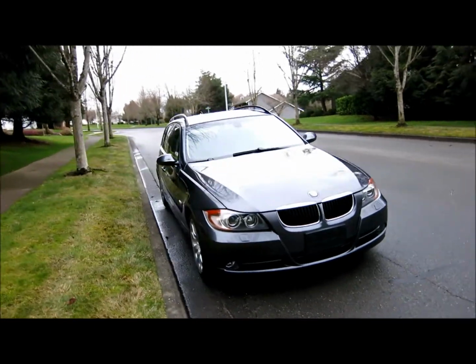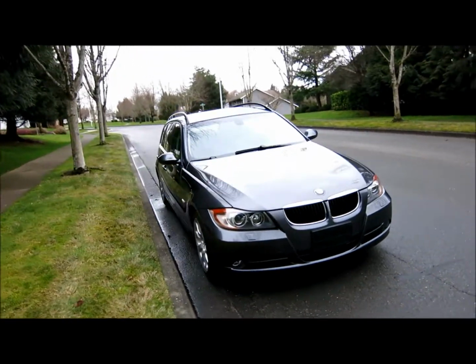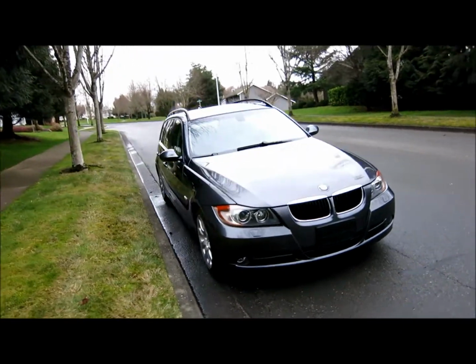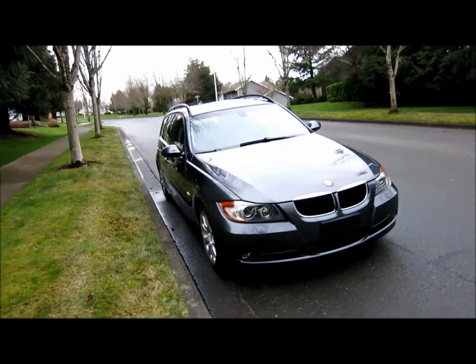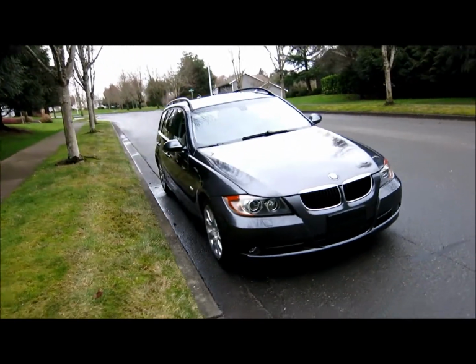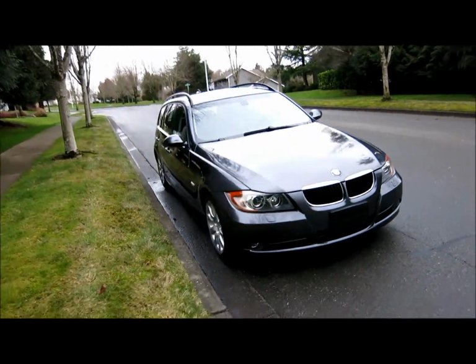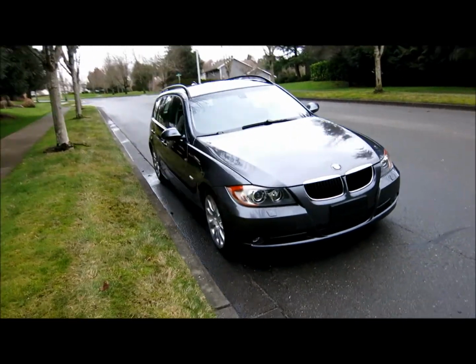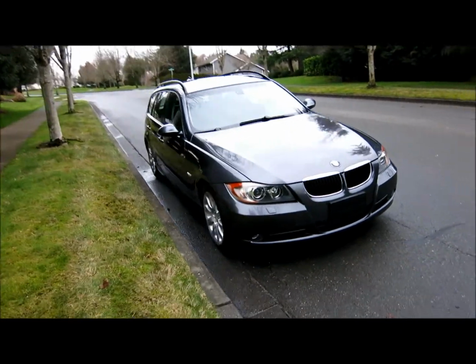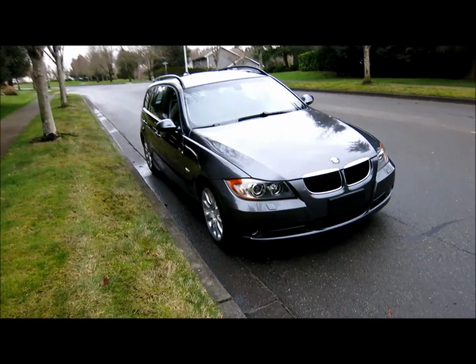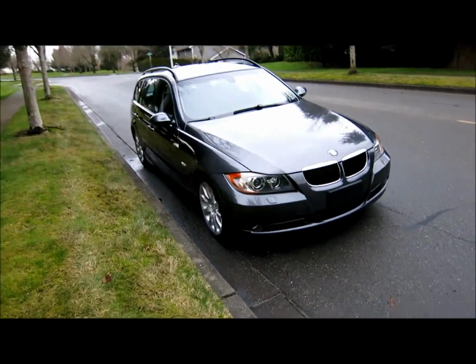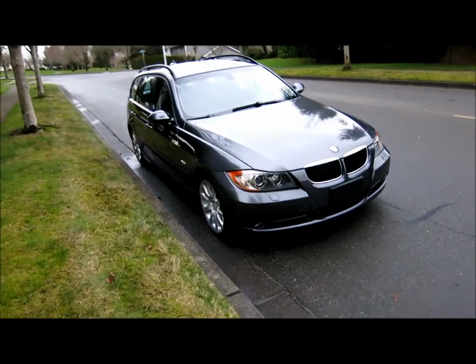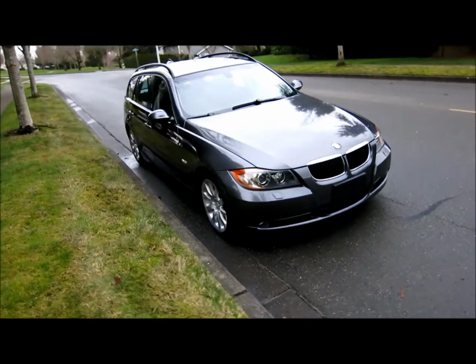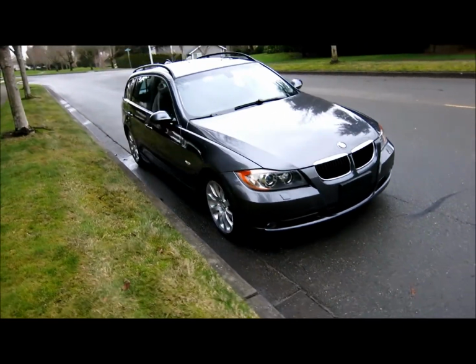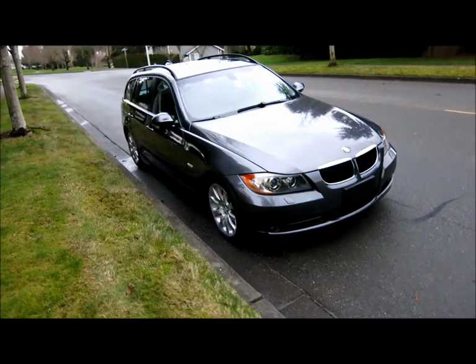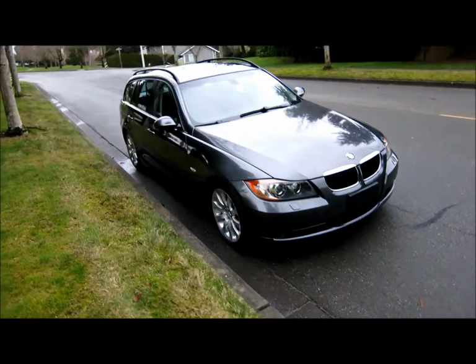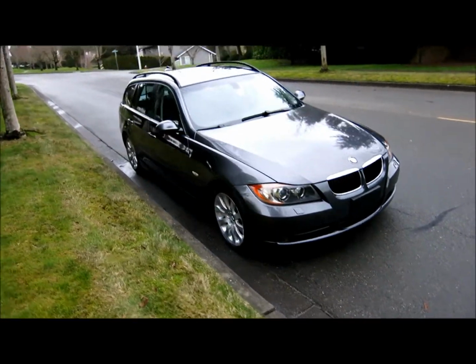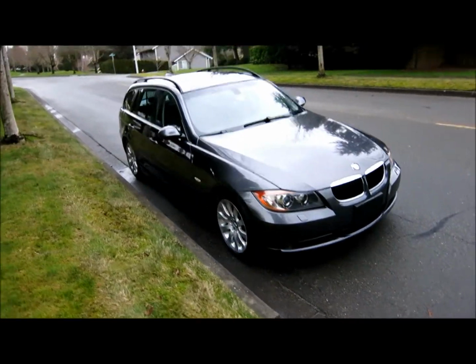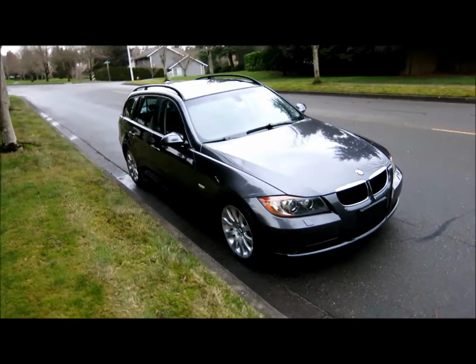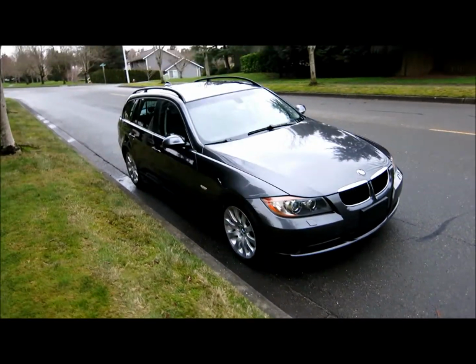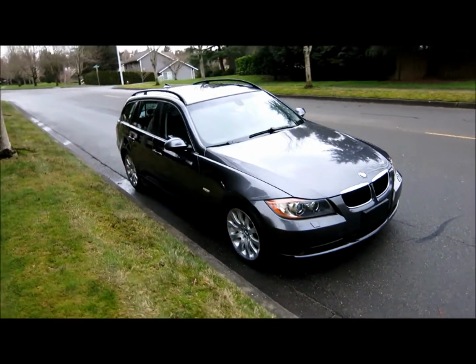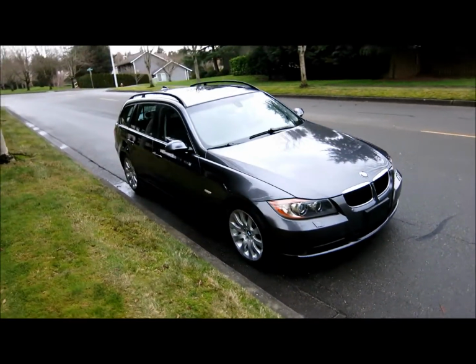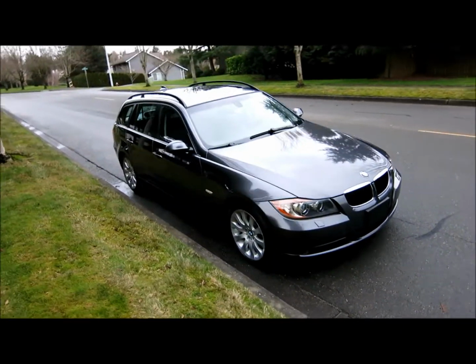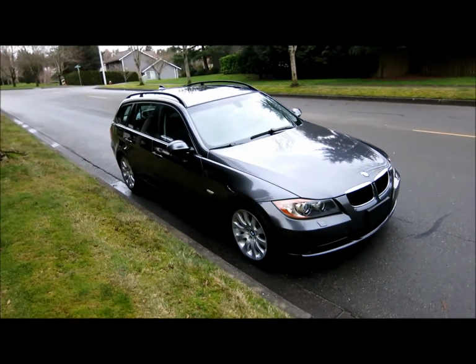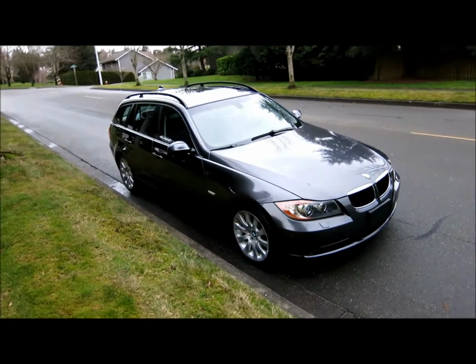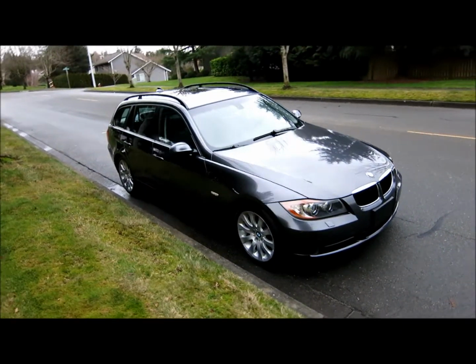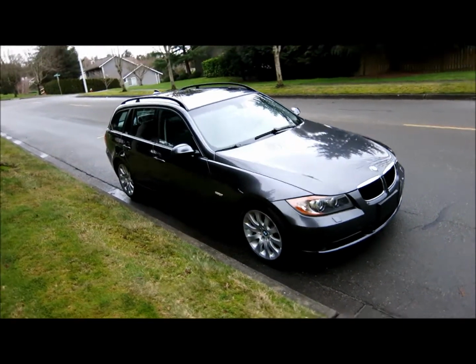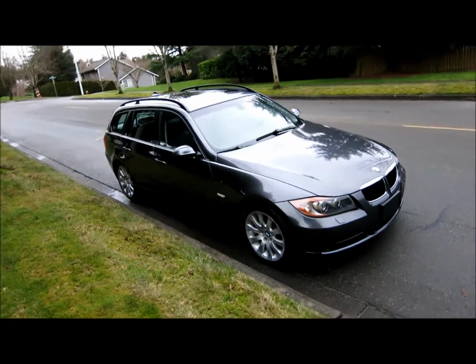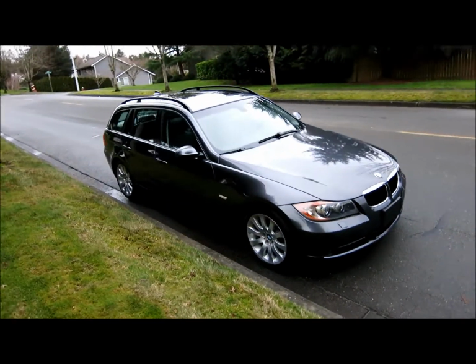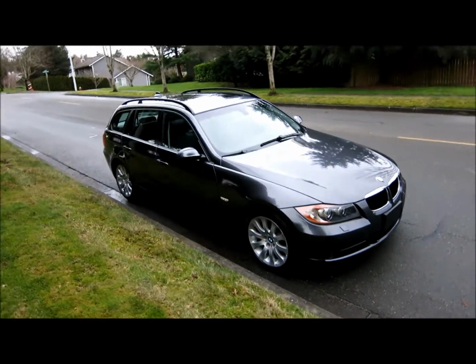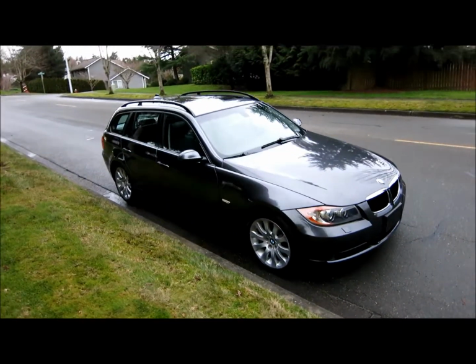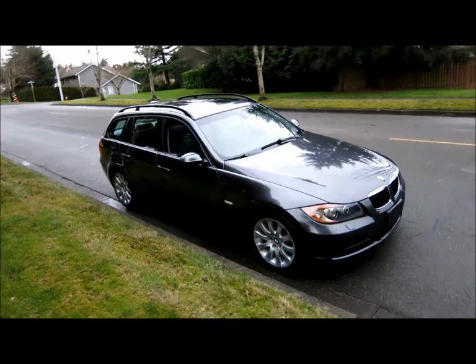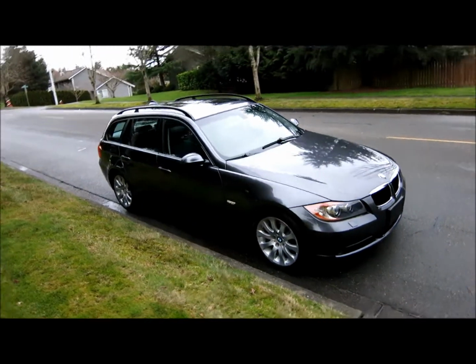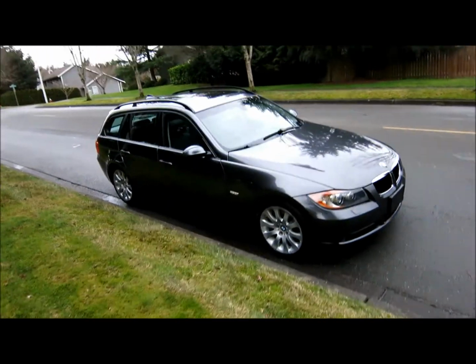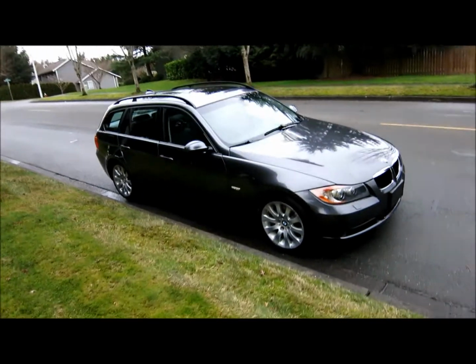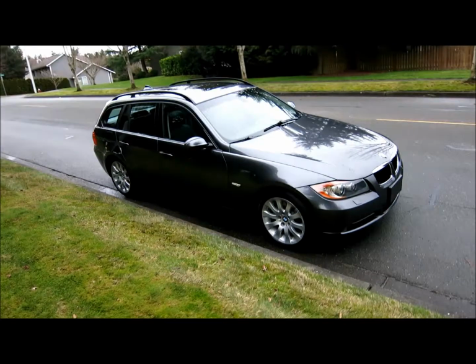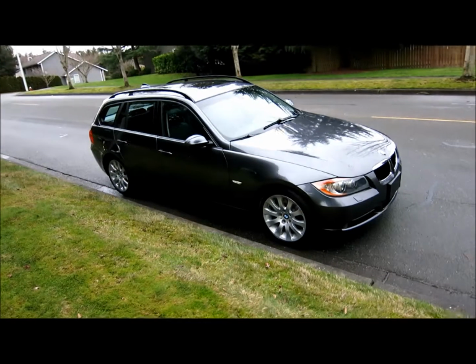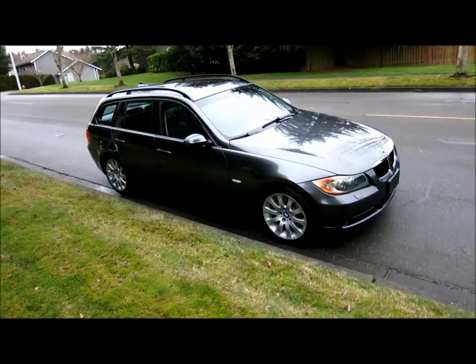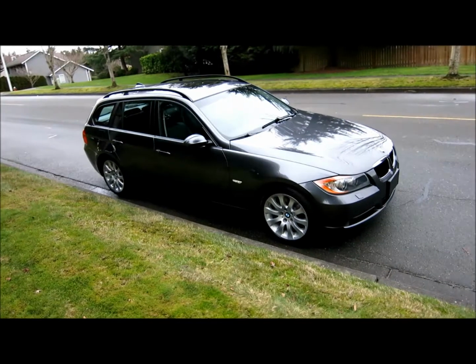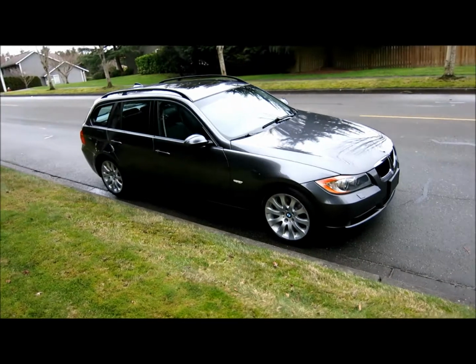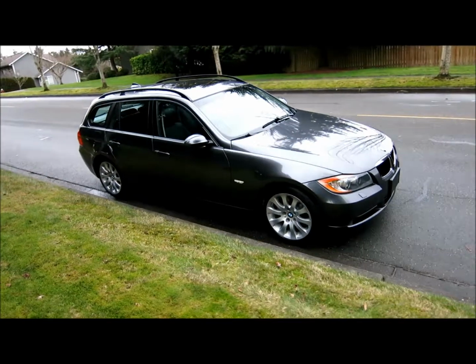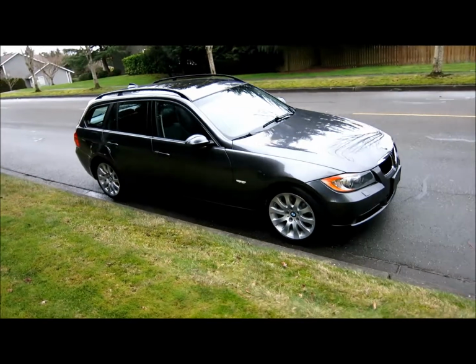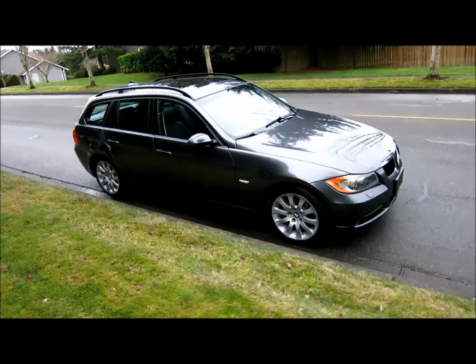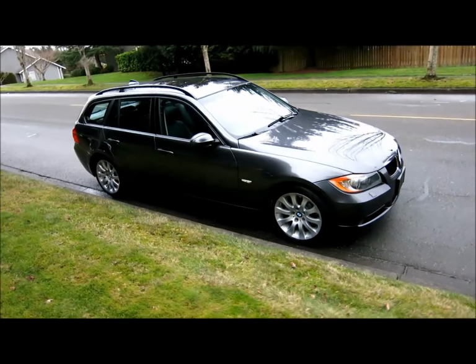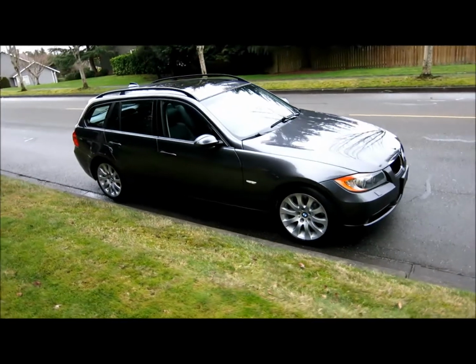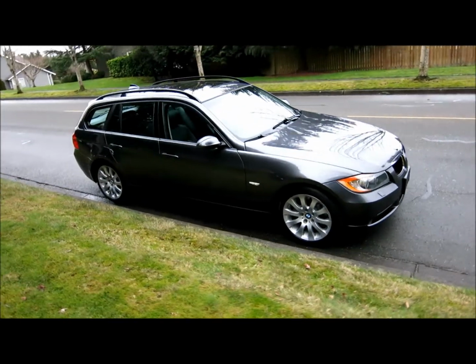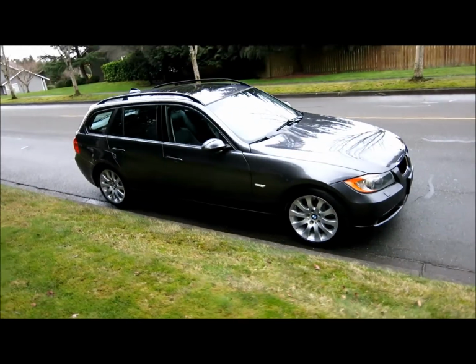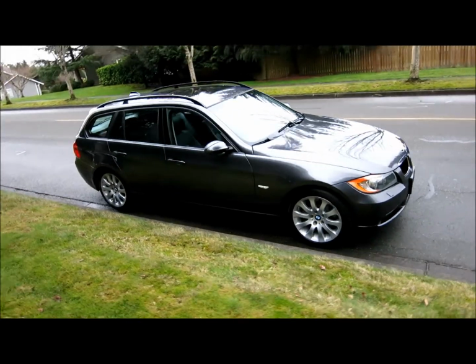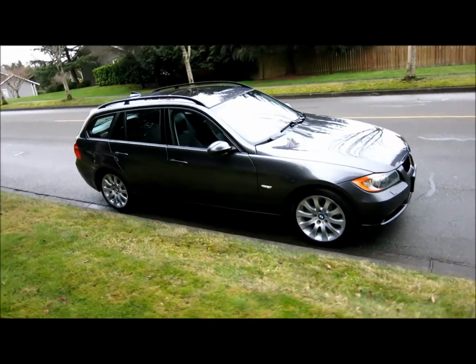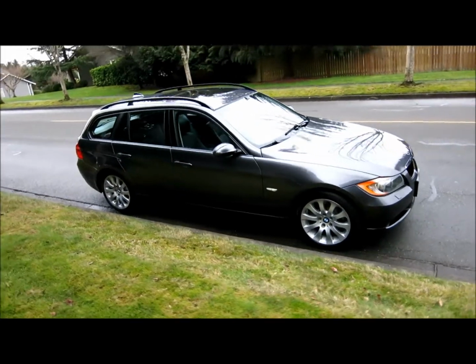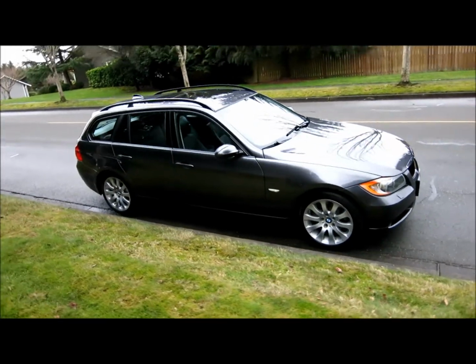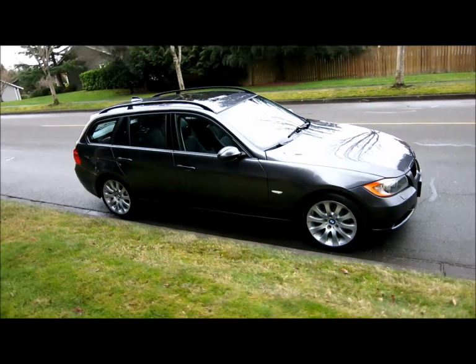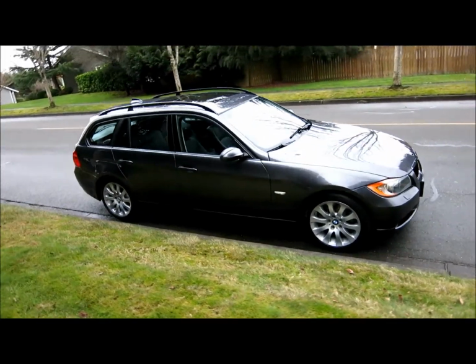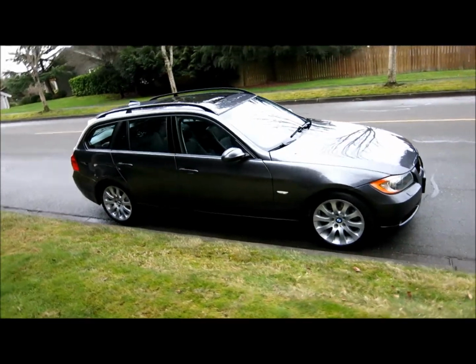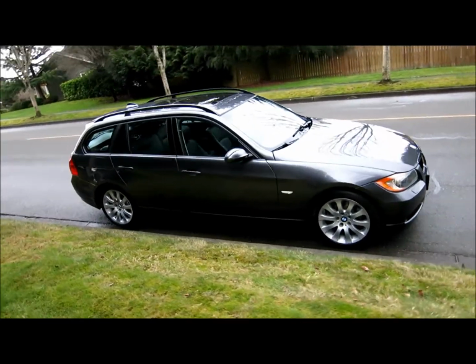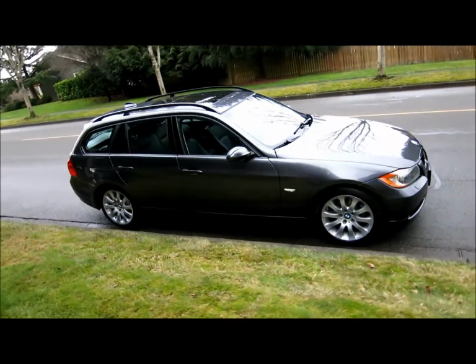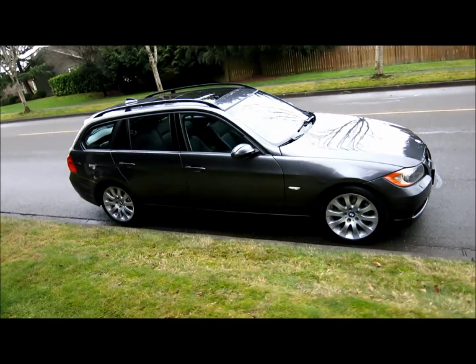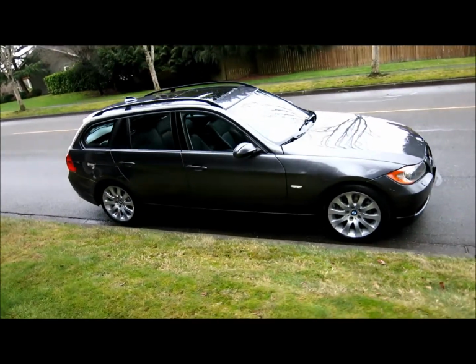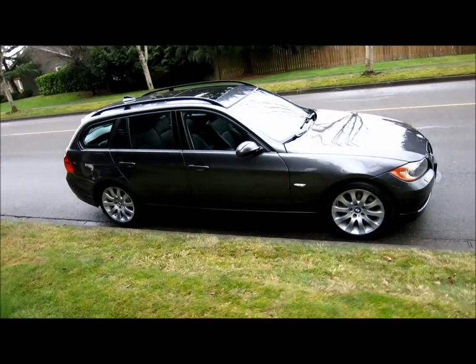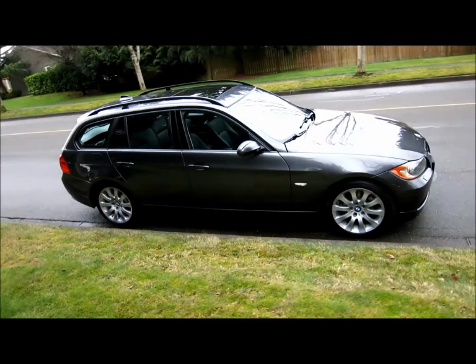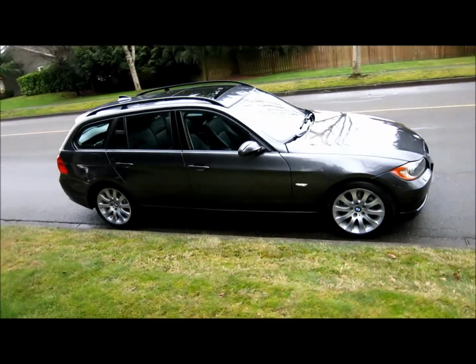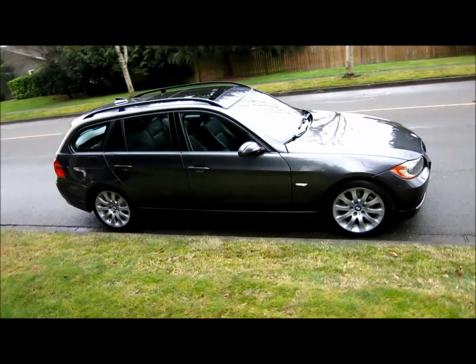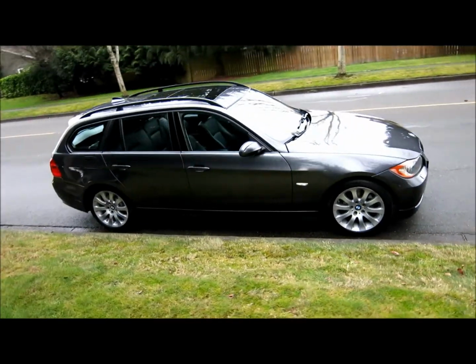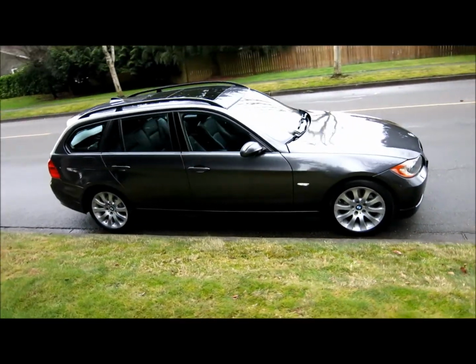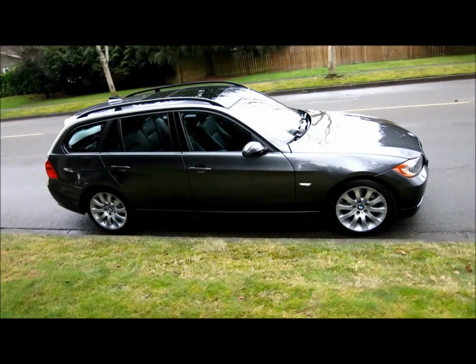It's a super nice car — very, very low miles, one owner. Only has 52,000 miles on it.